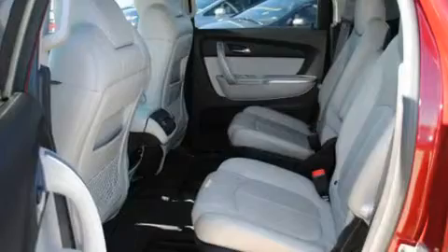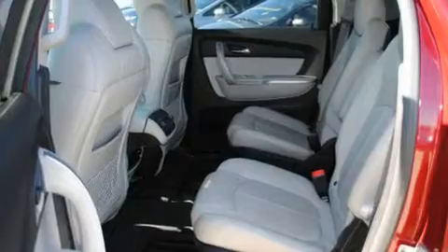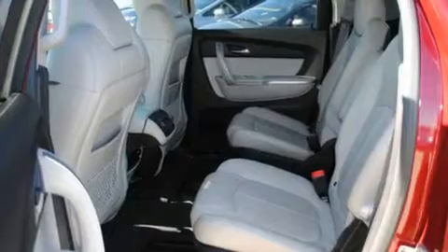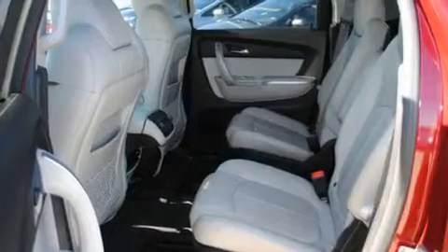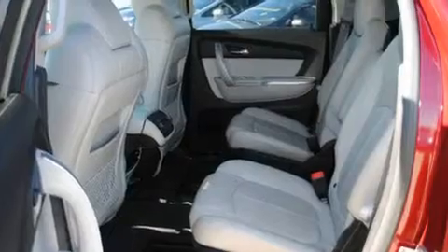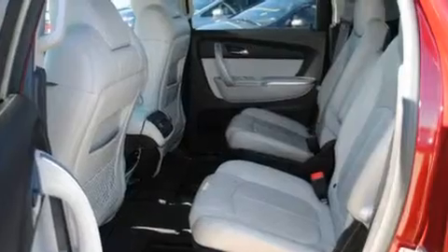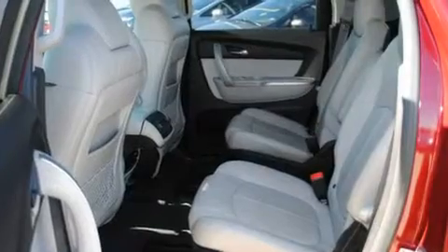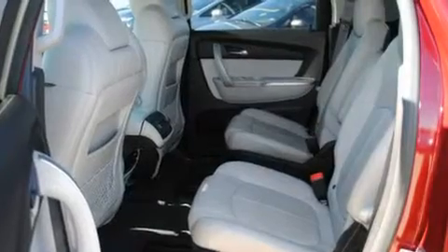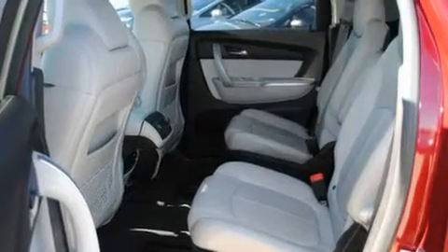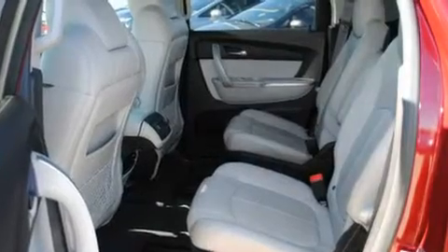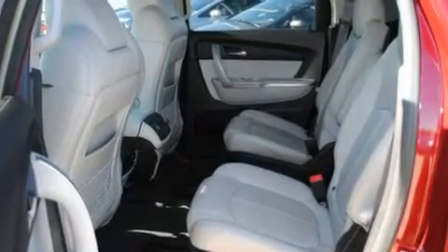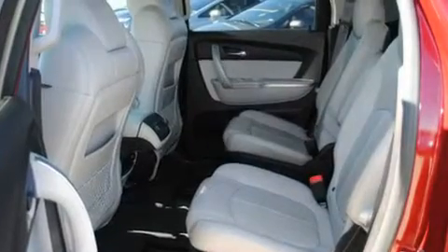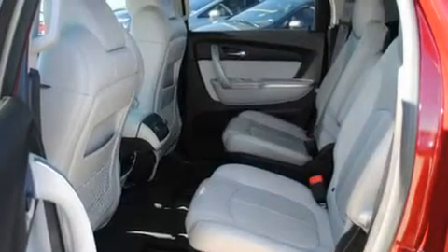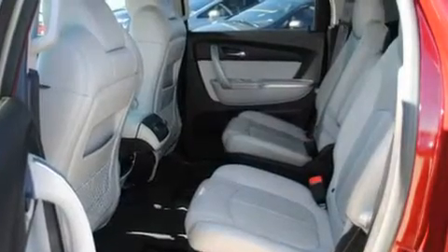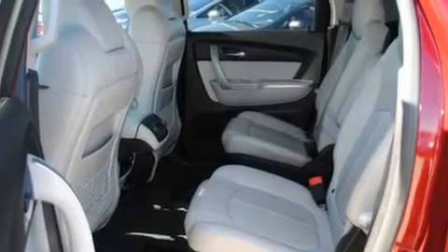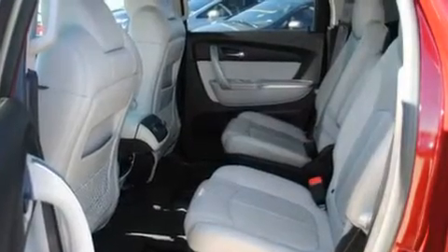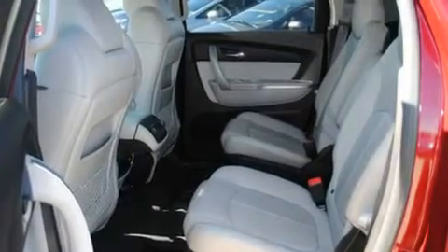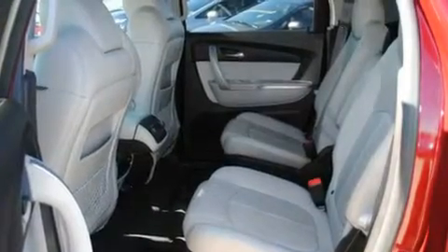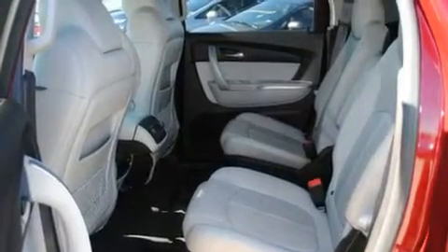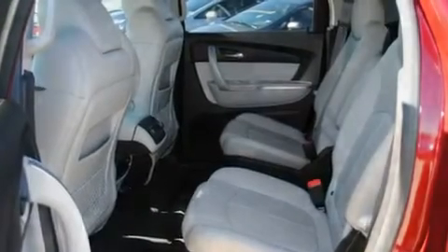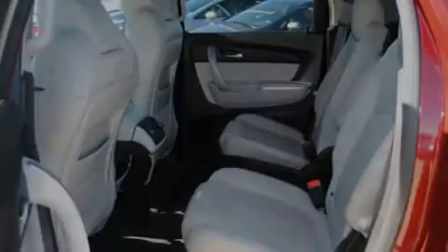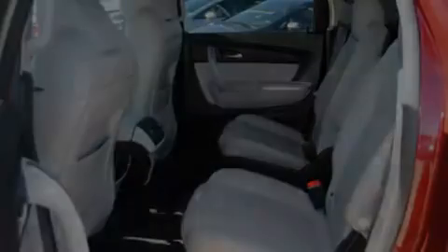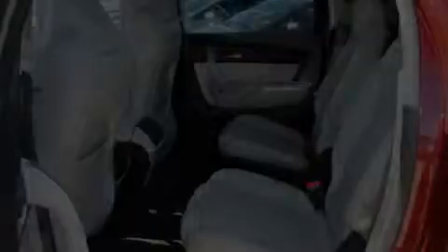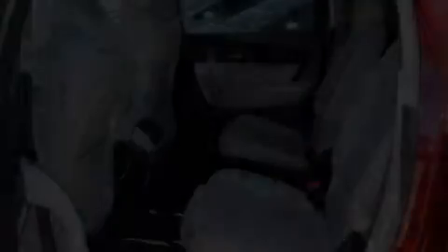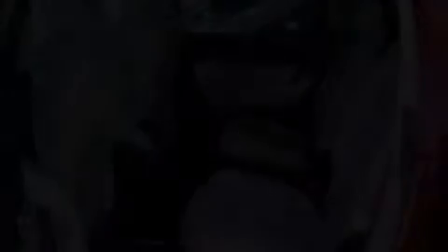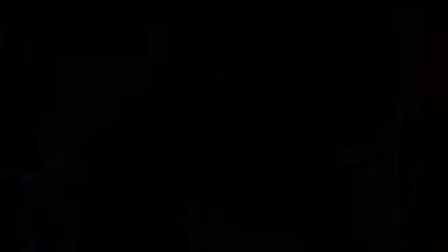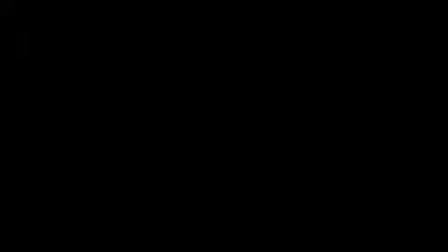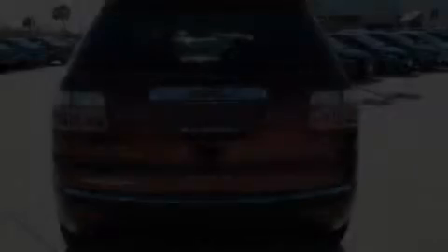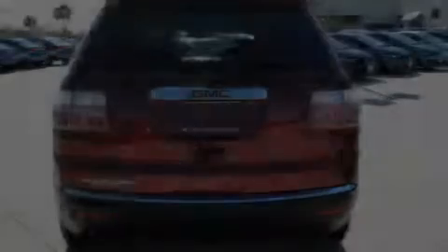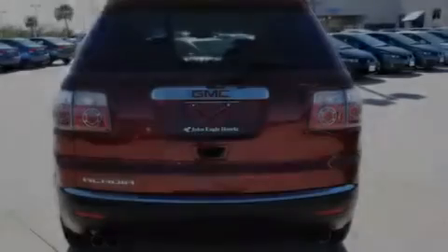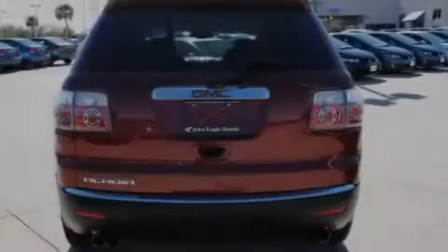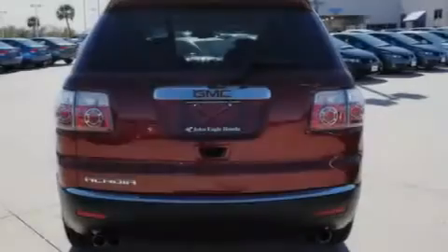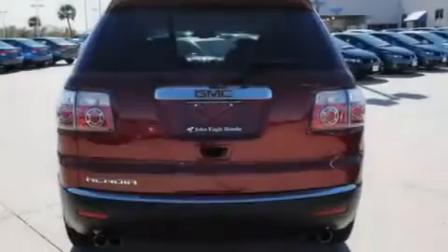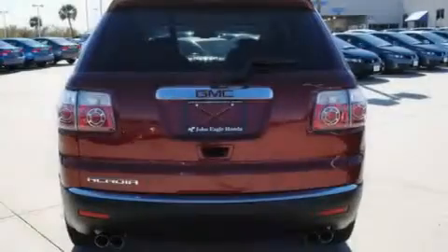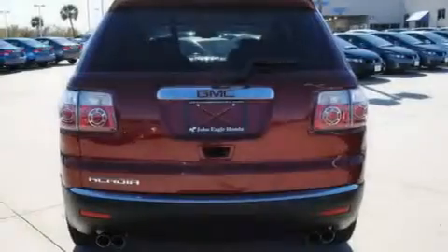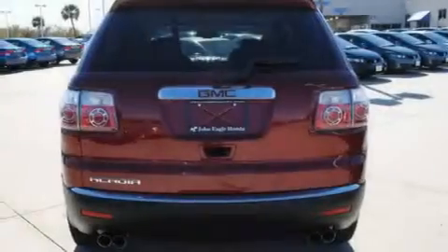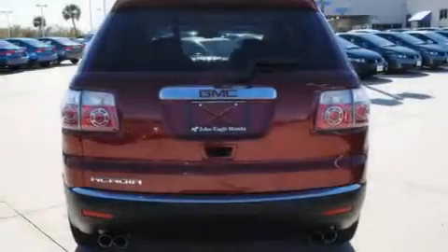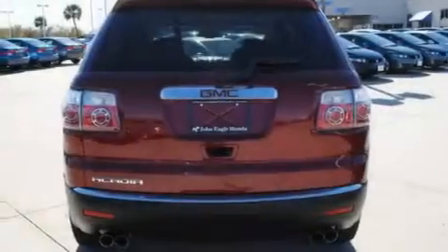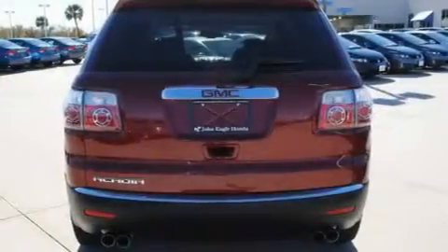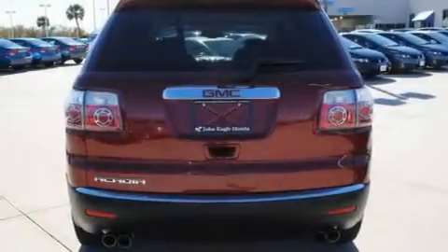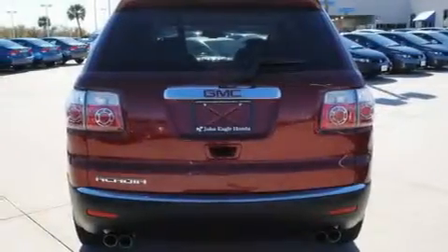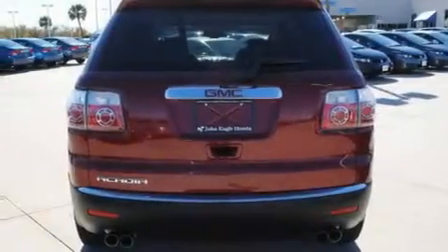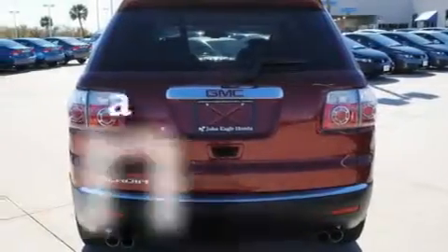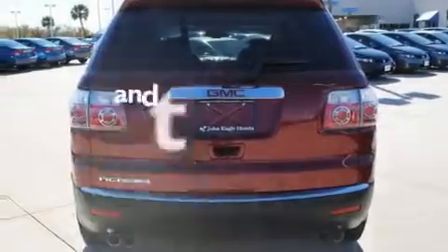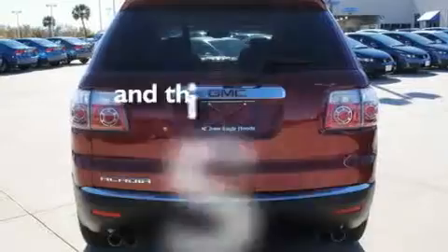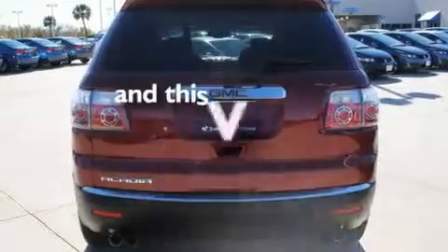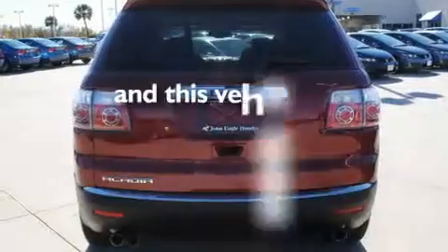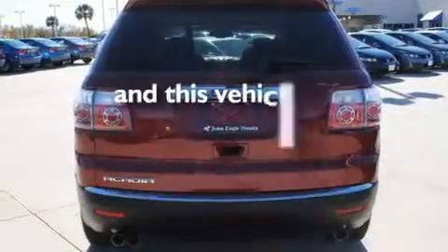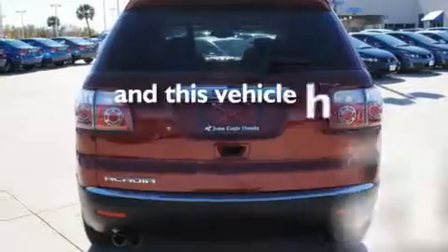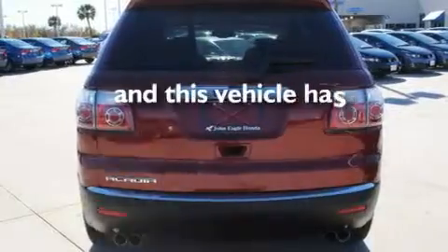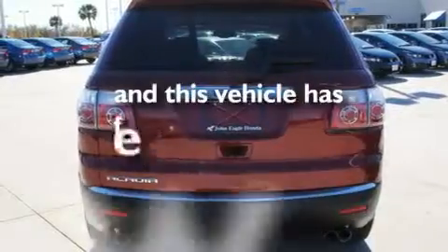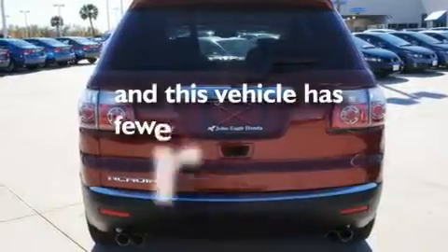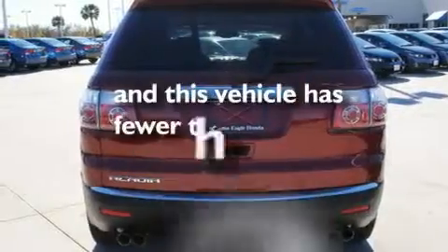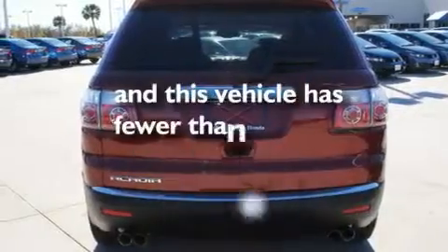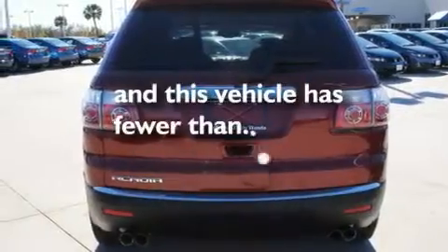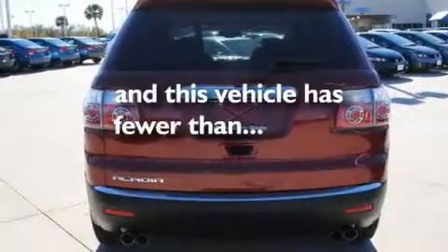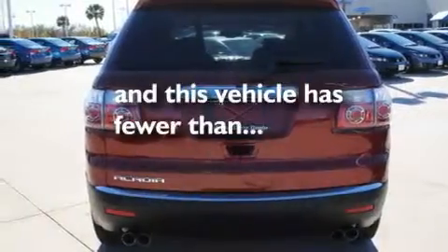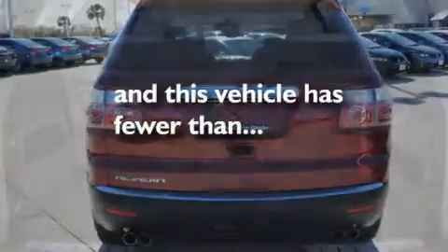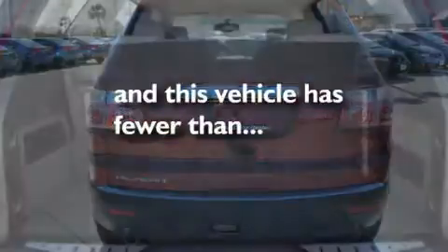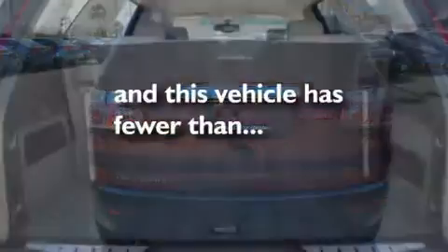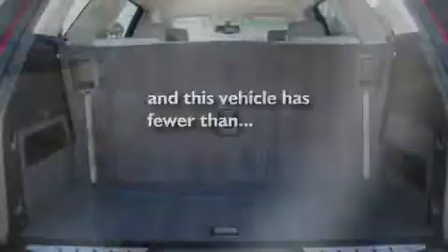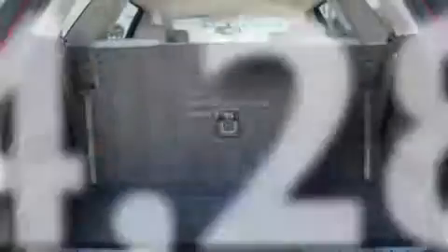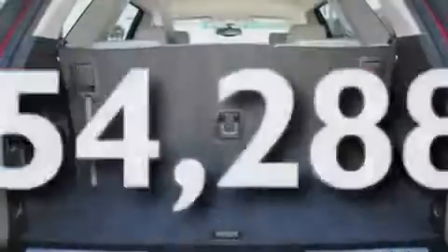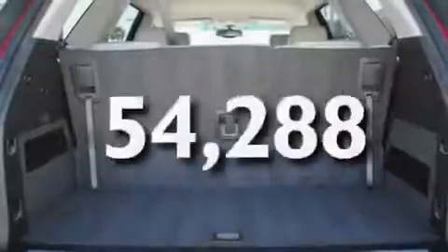Additional features include fog lamps, a low tire pressure indicator, an auto dimming rearview mirror, and this vehicle has fewer than 55,000 miles on the odometer.